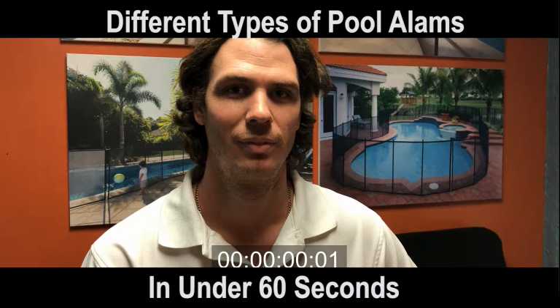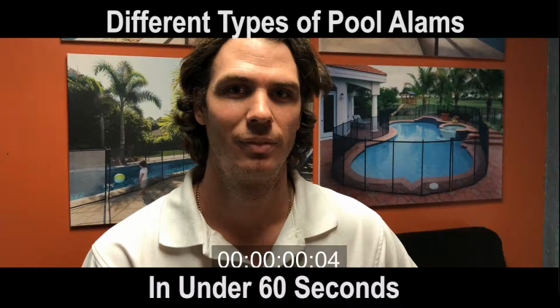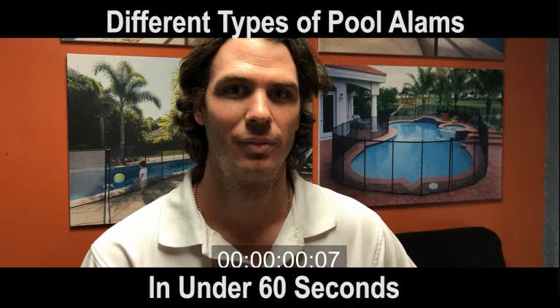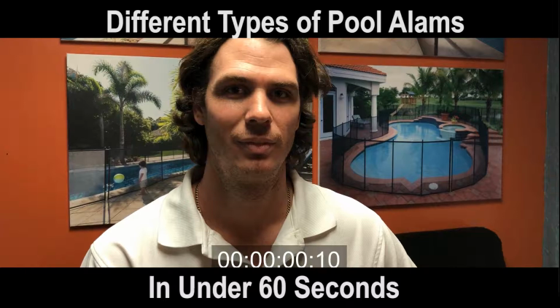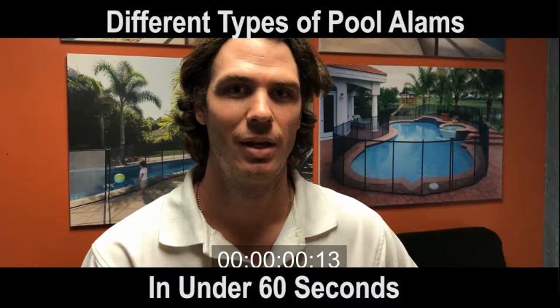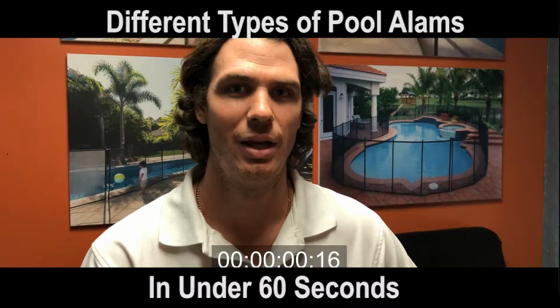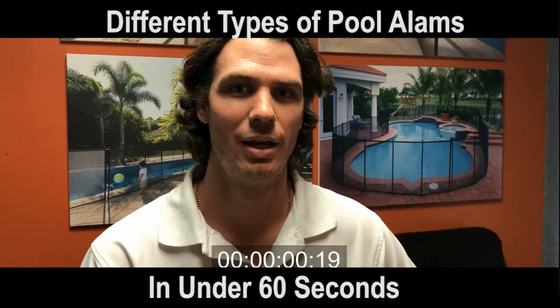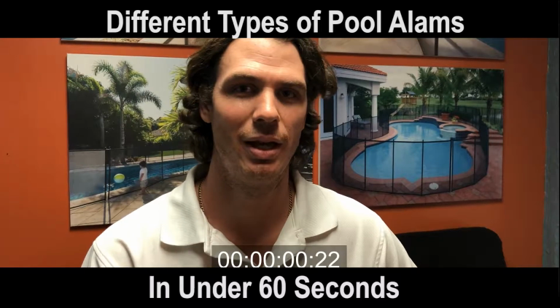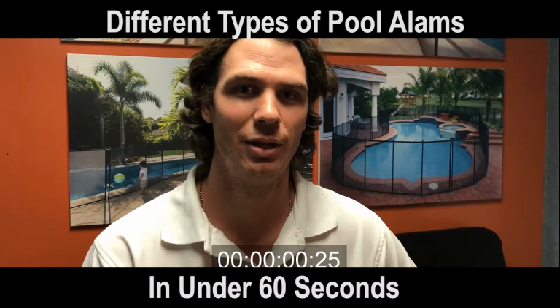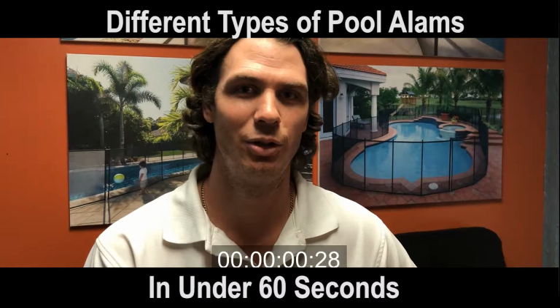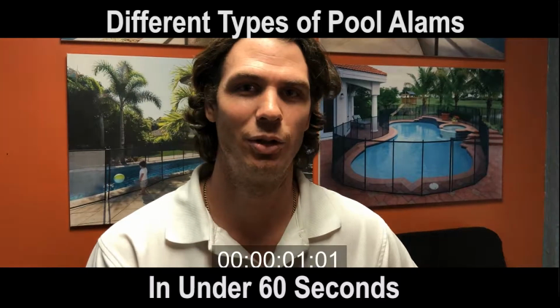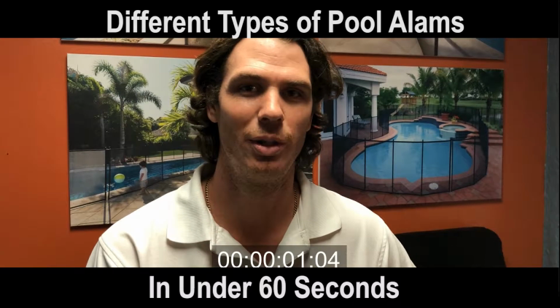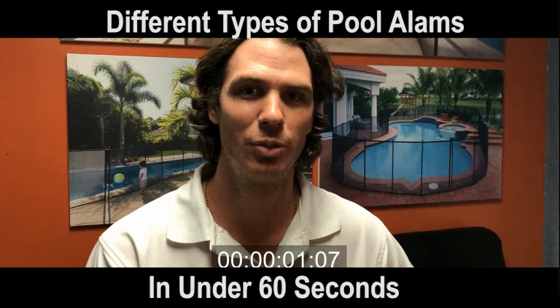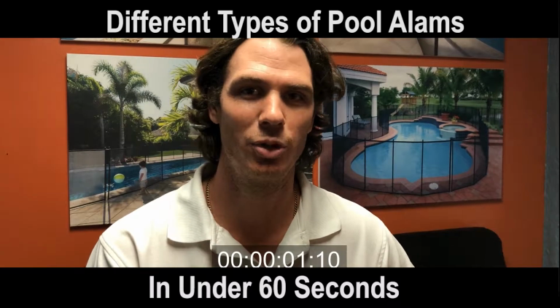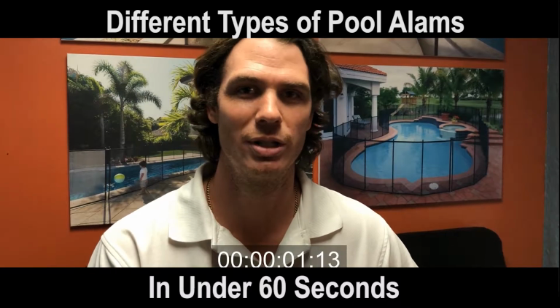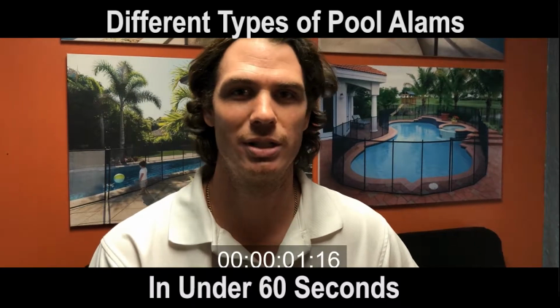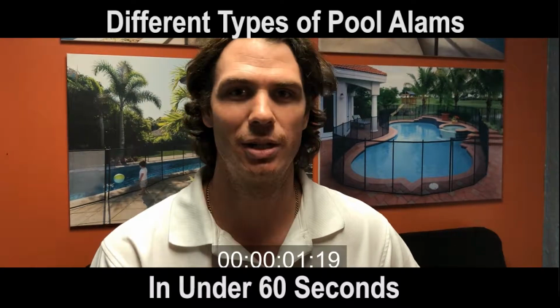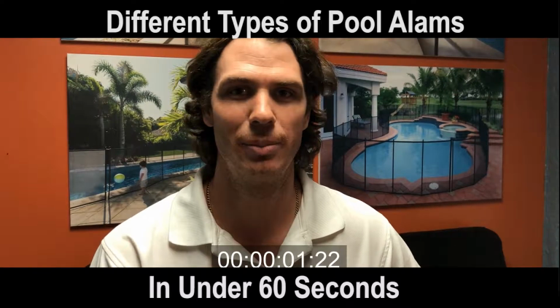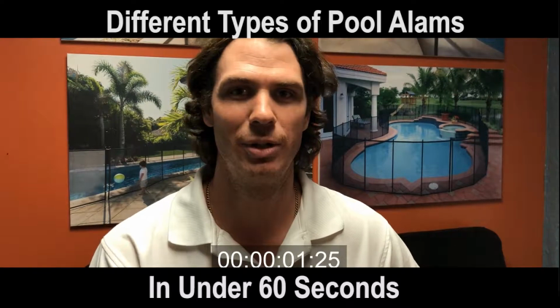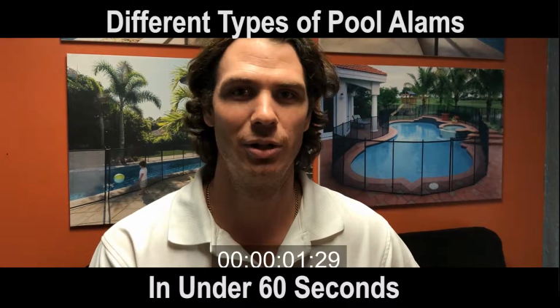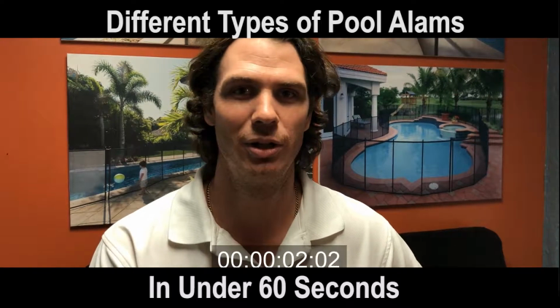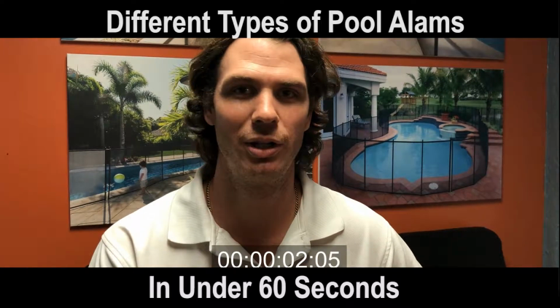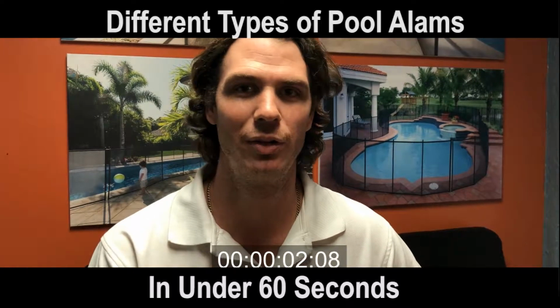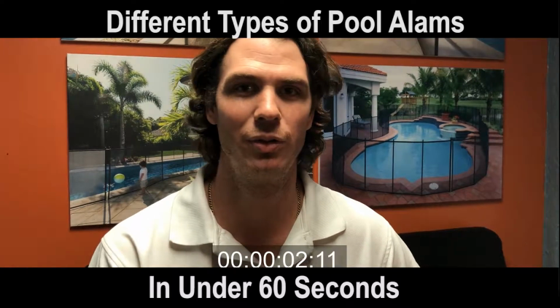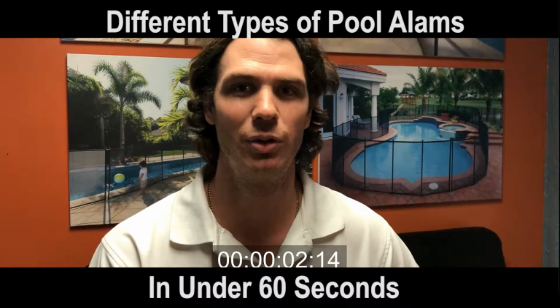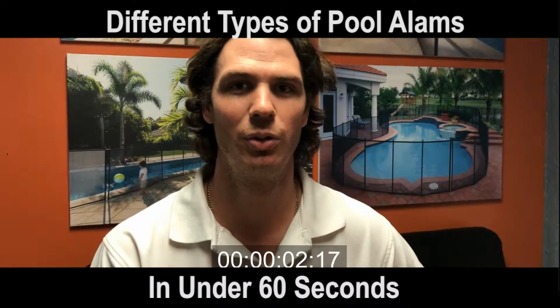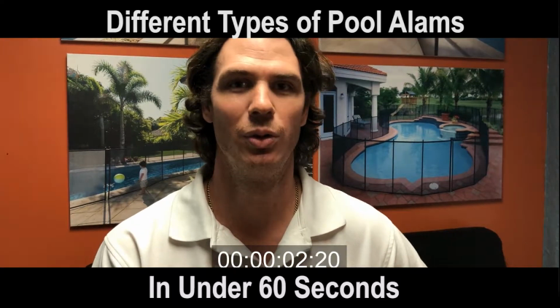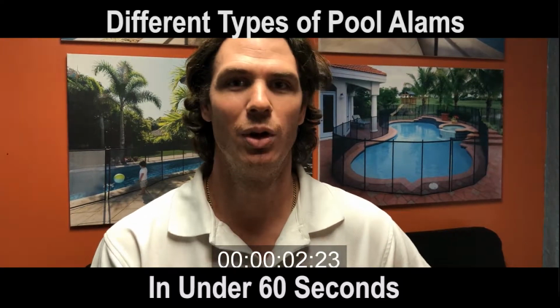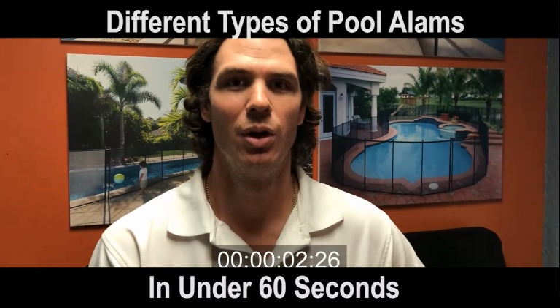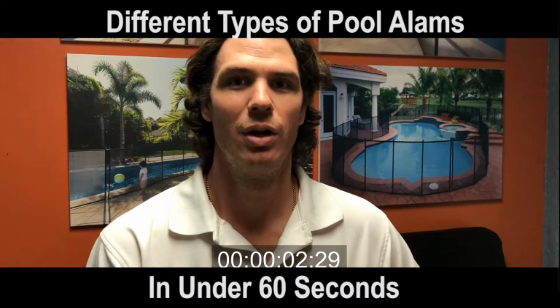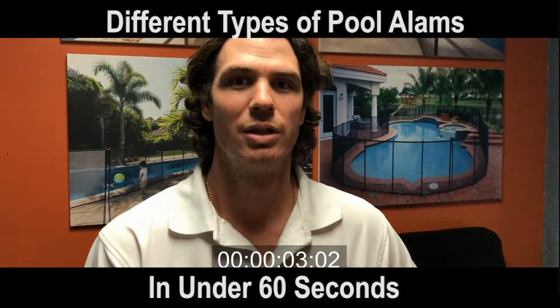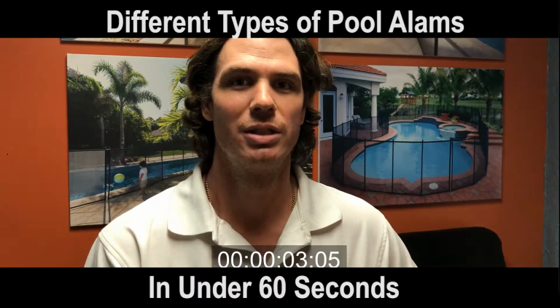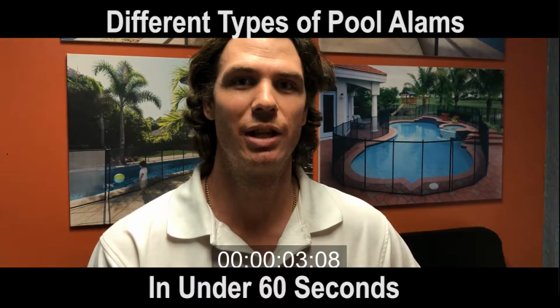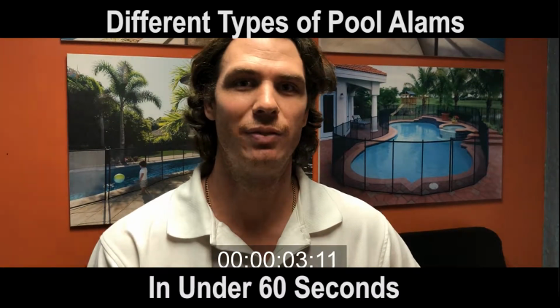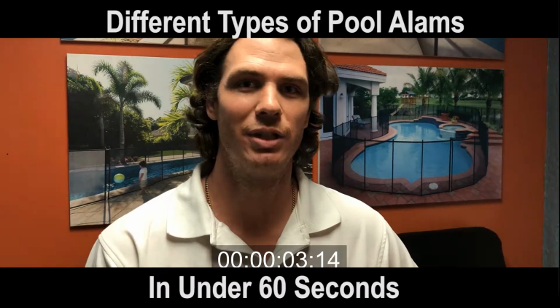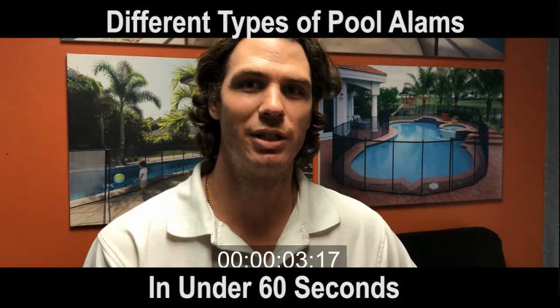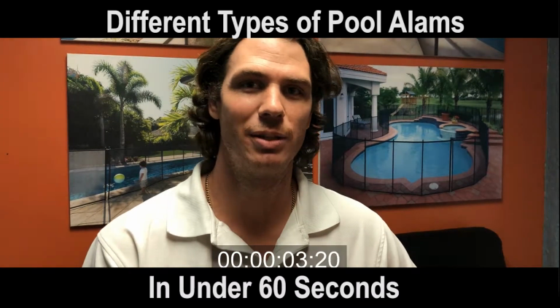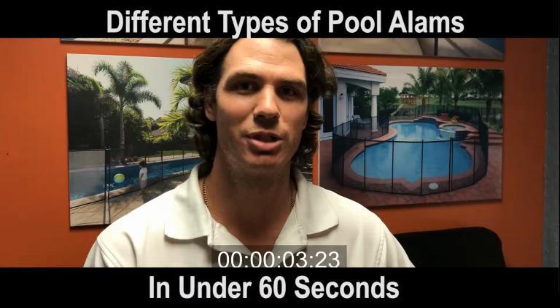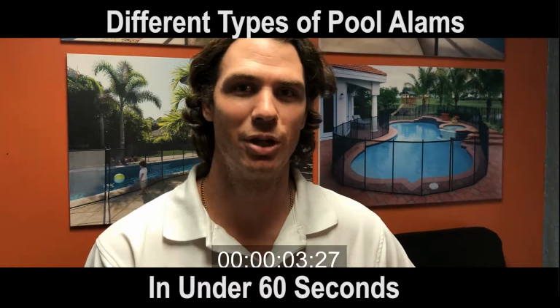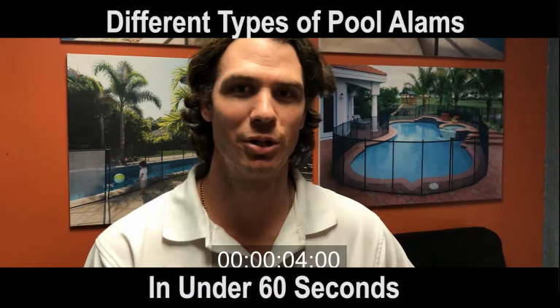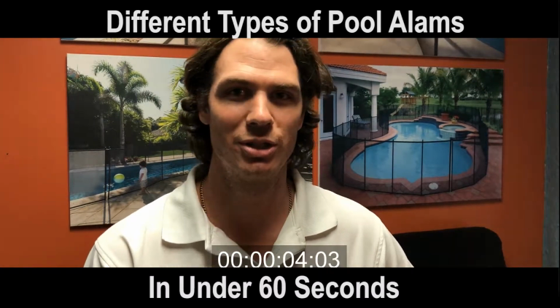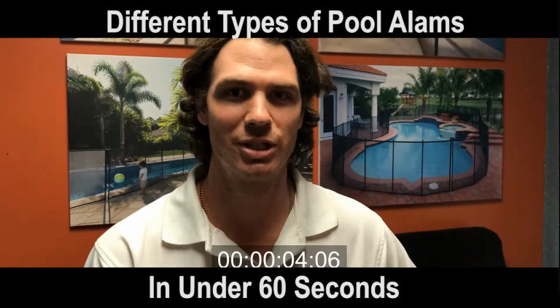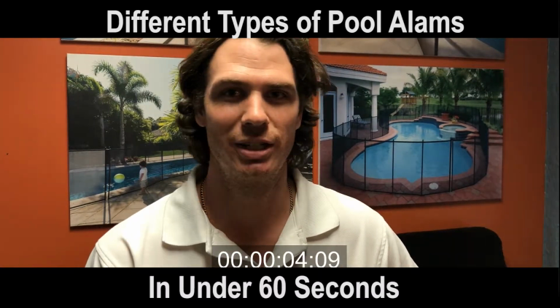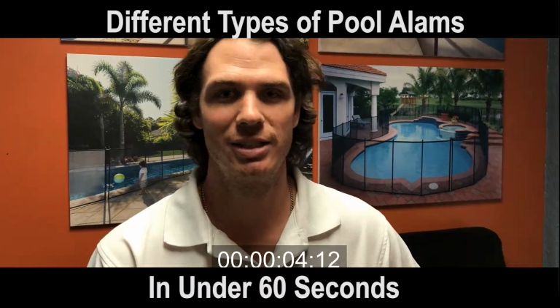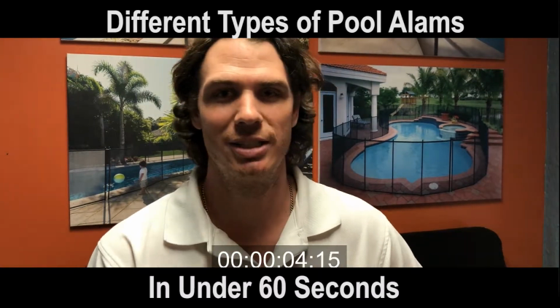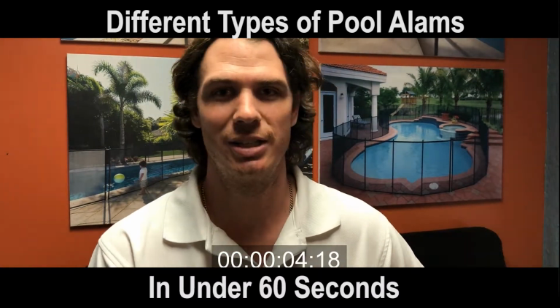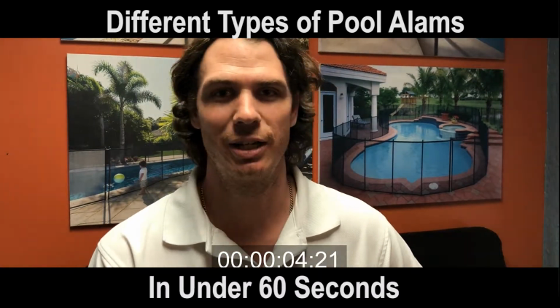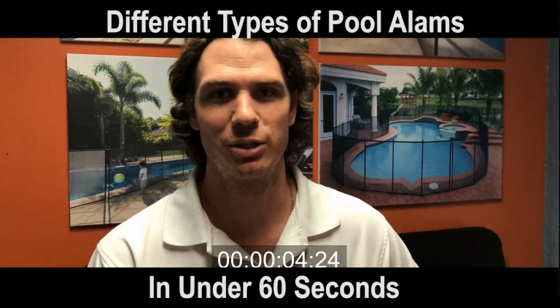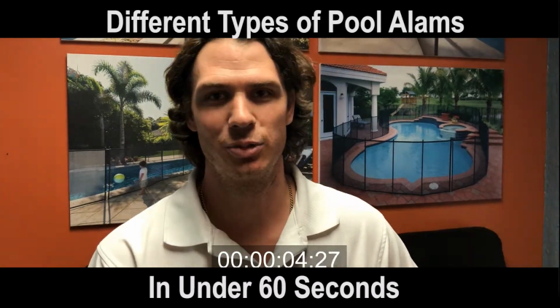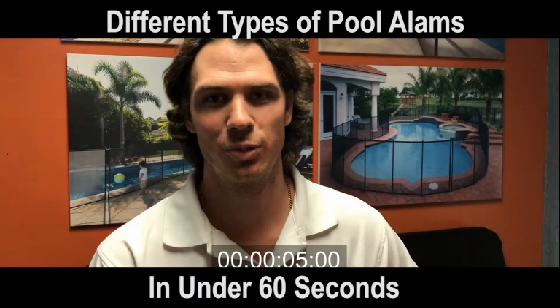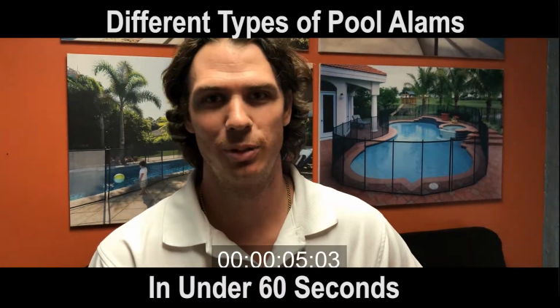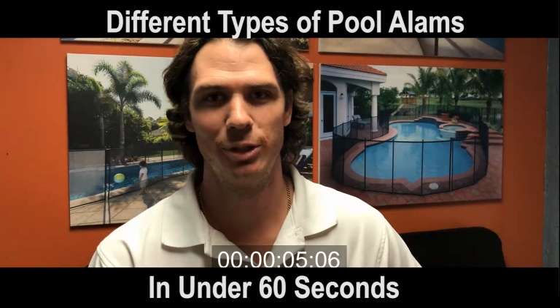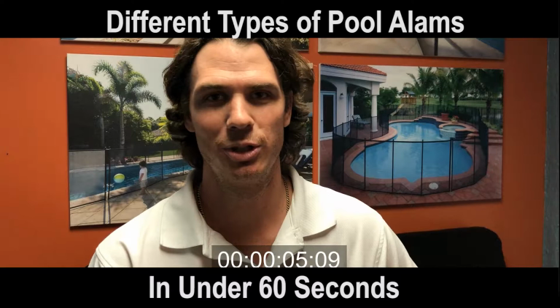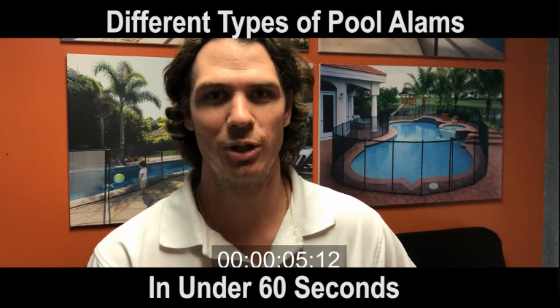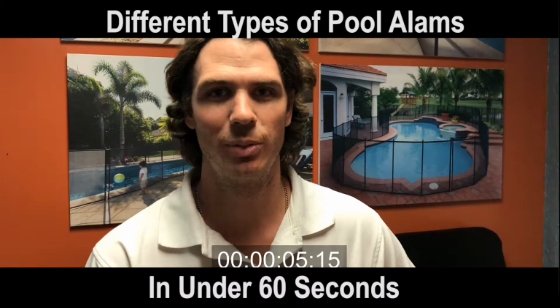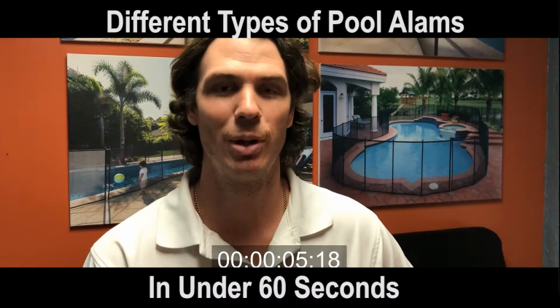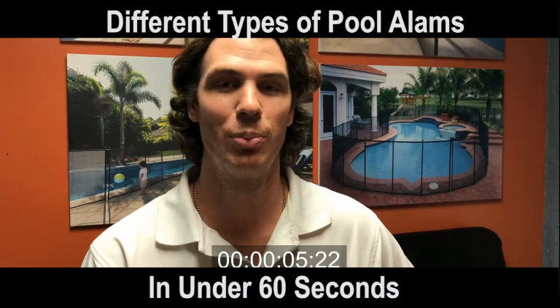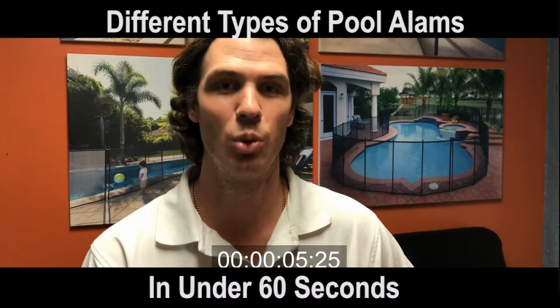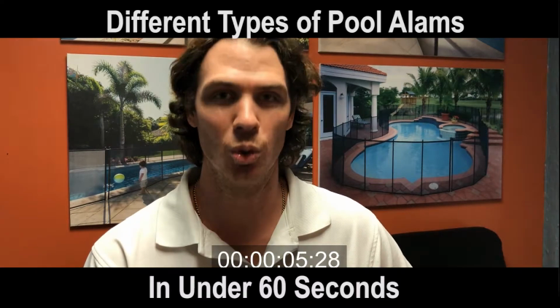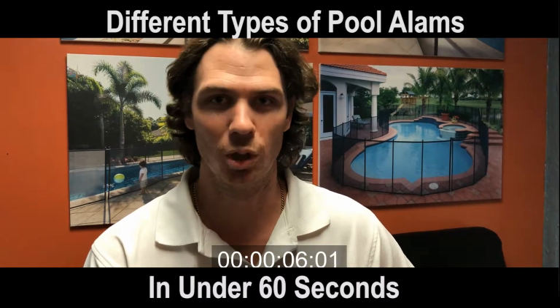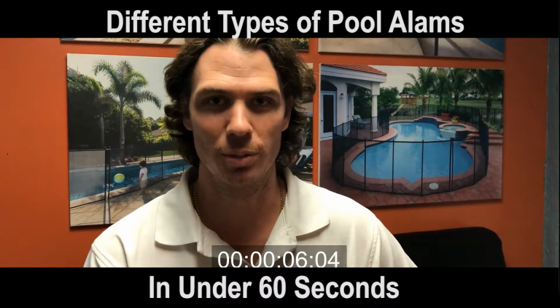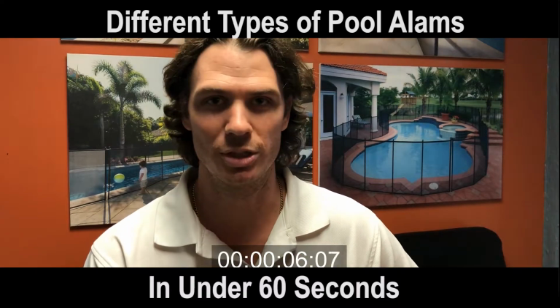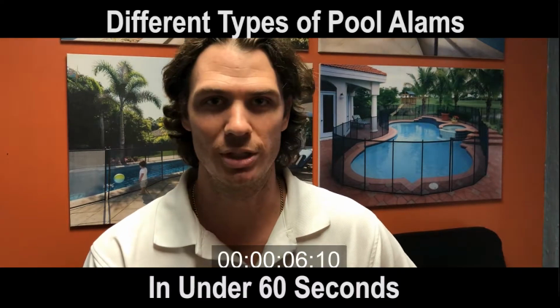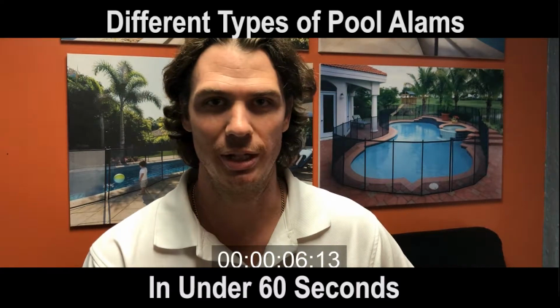Hey, how you doing? I'm Chris and I'm here to give you safety tips in under 60 seconds. We're going to be talking about pool alarms today.